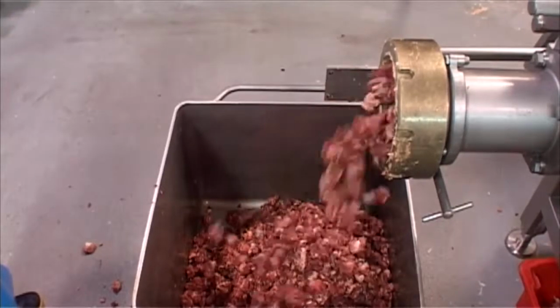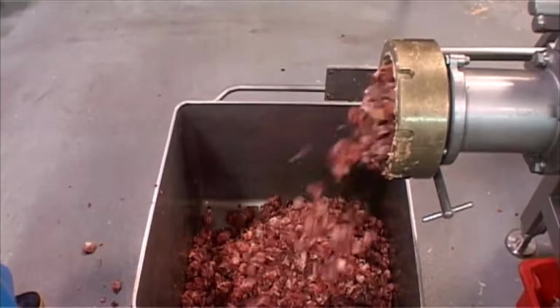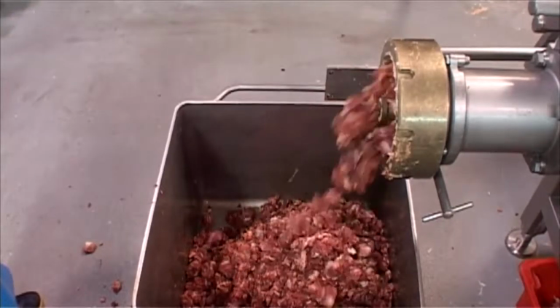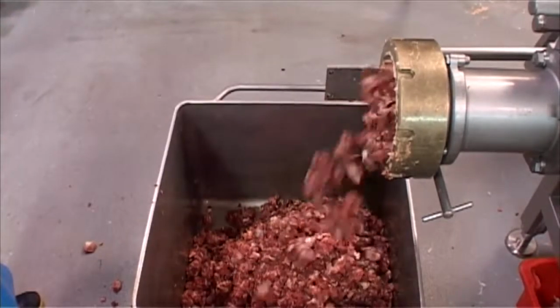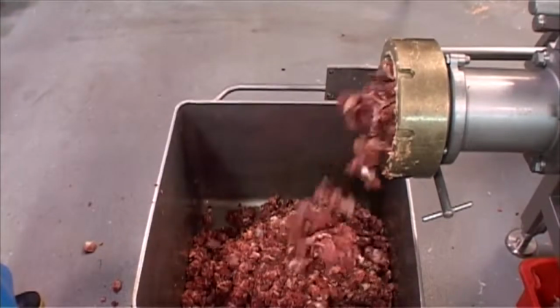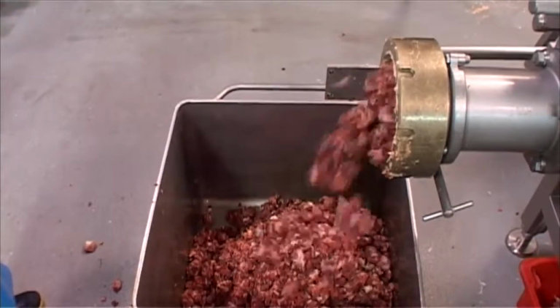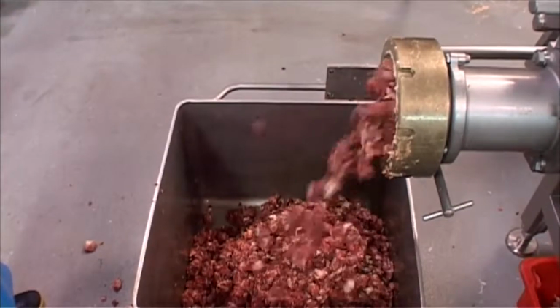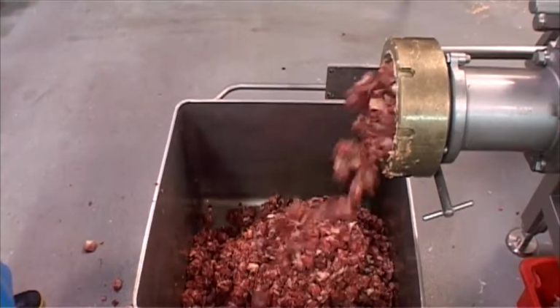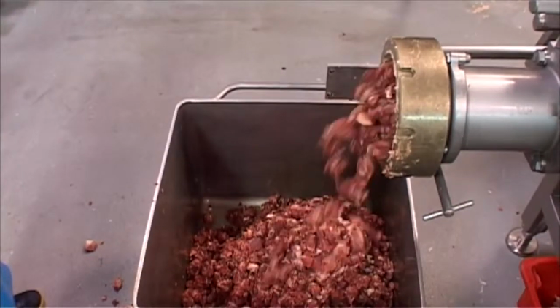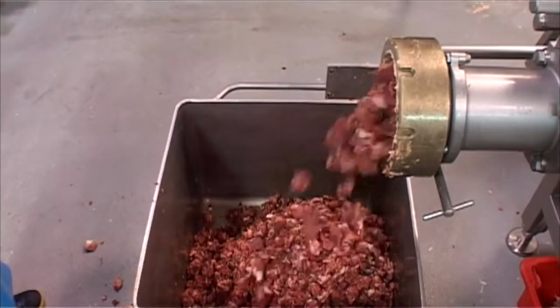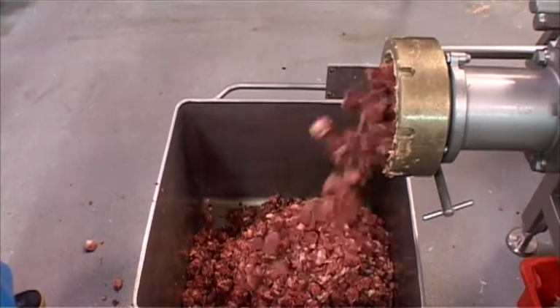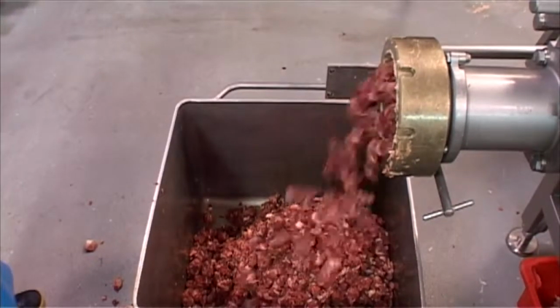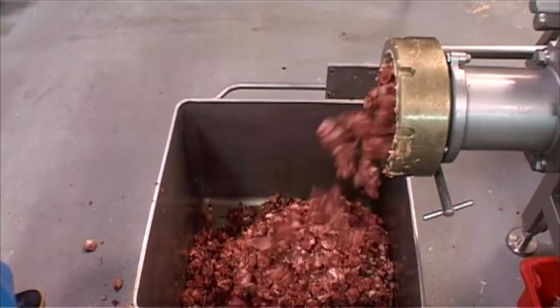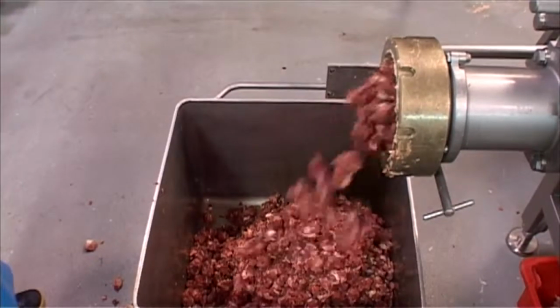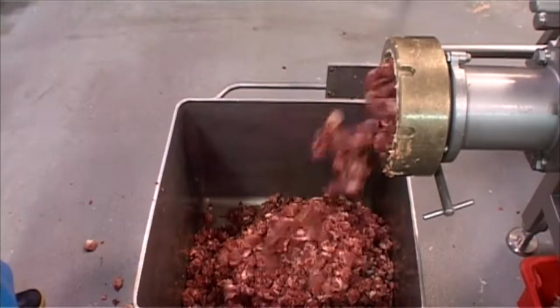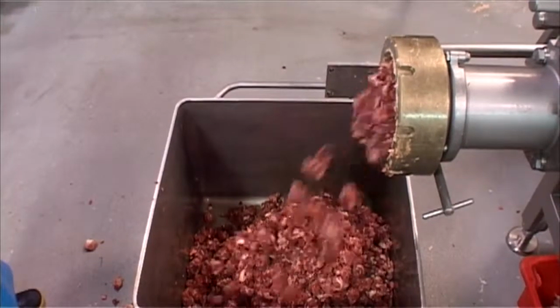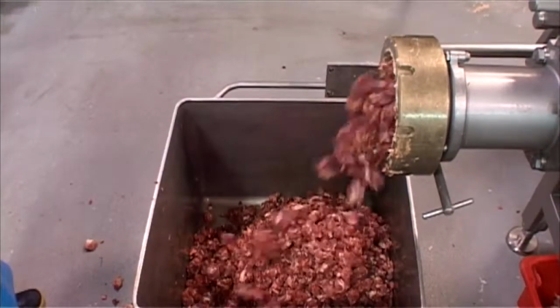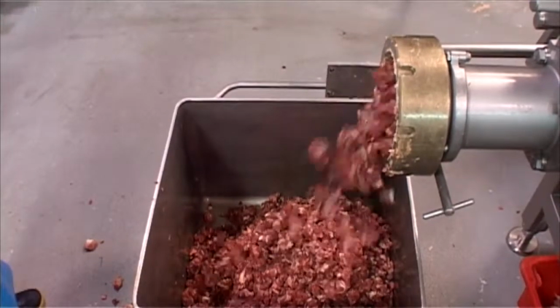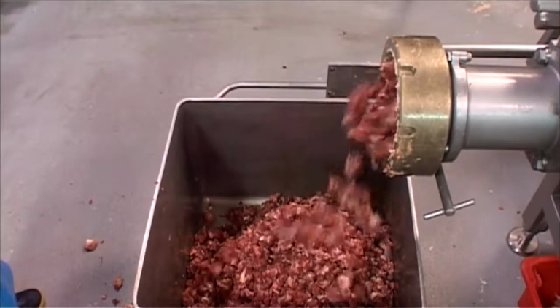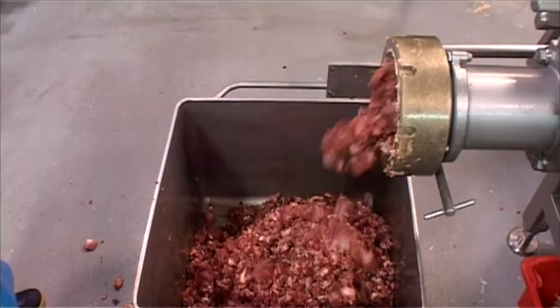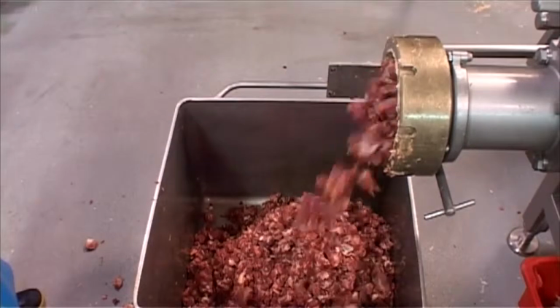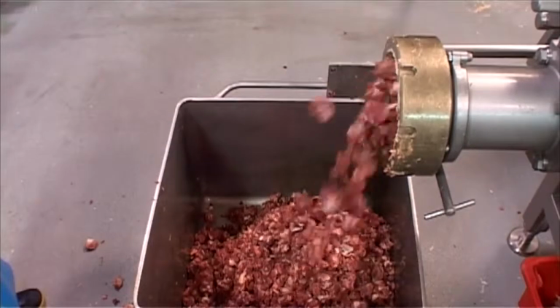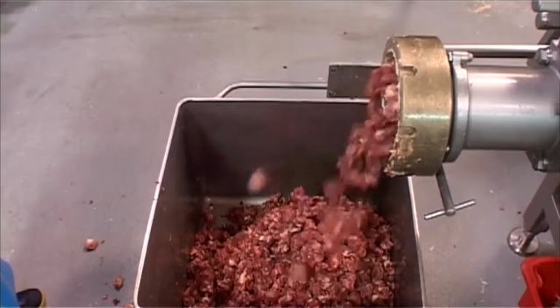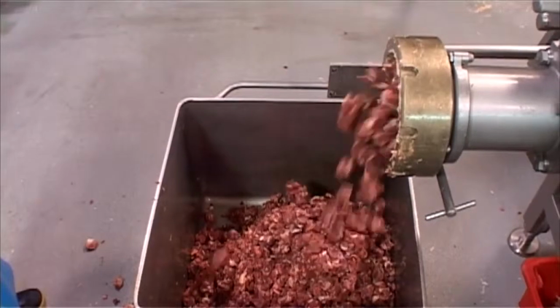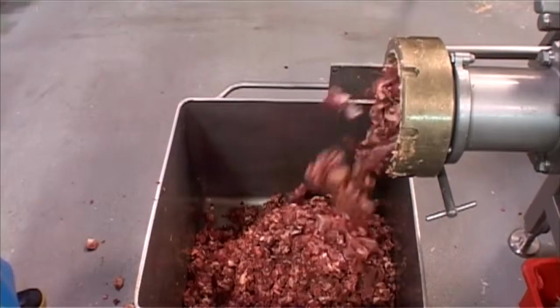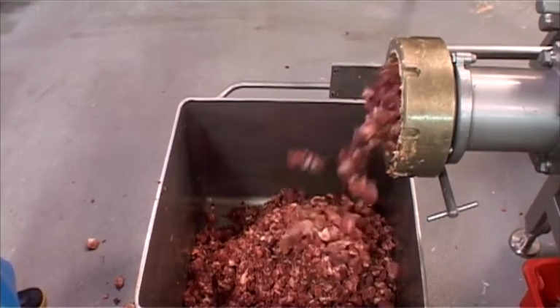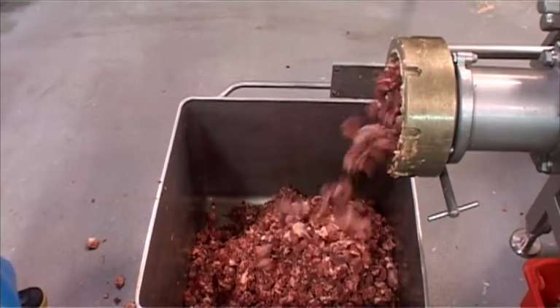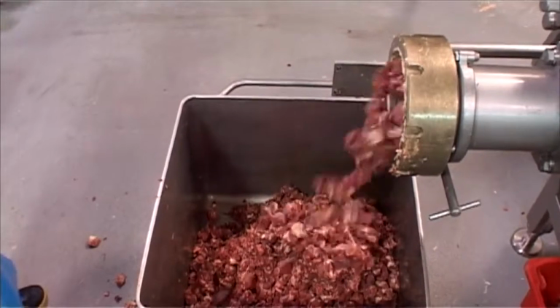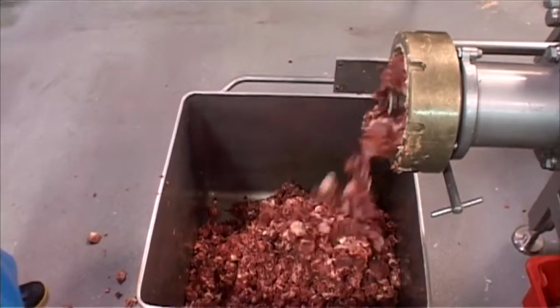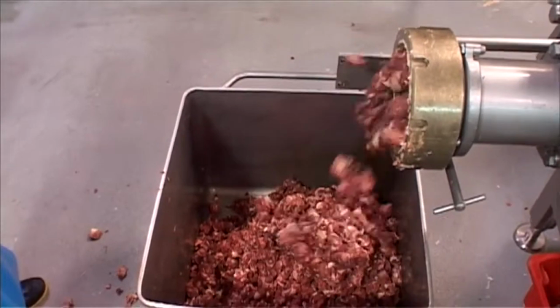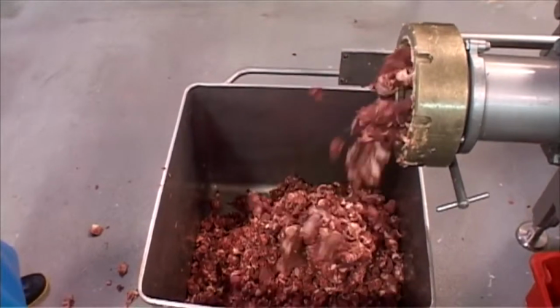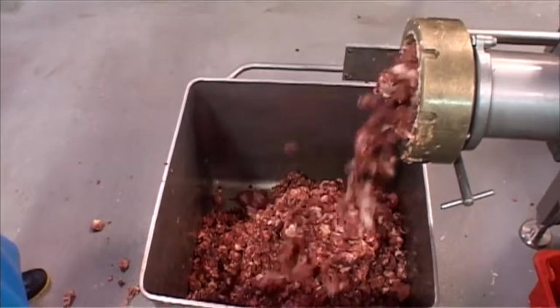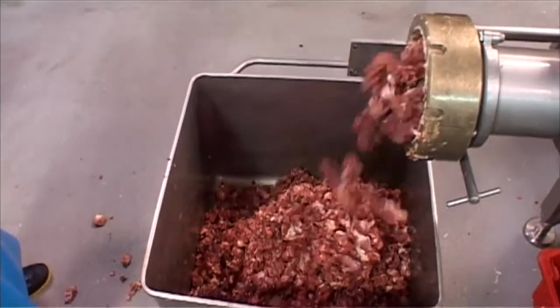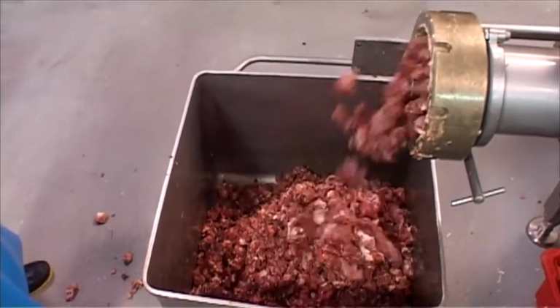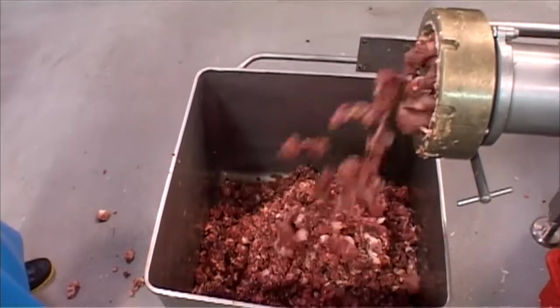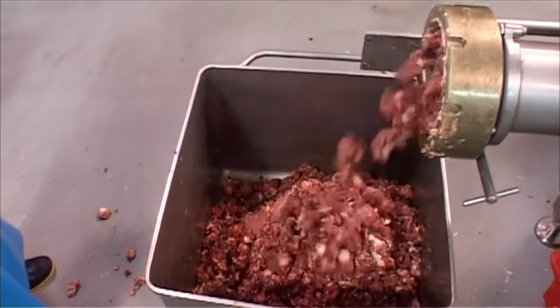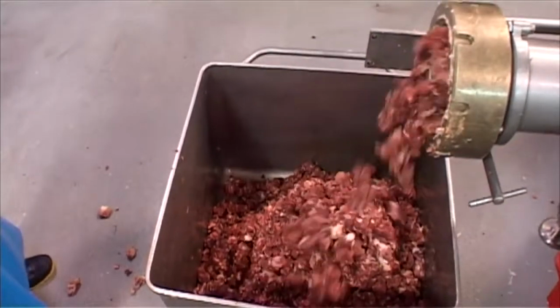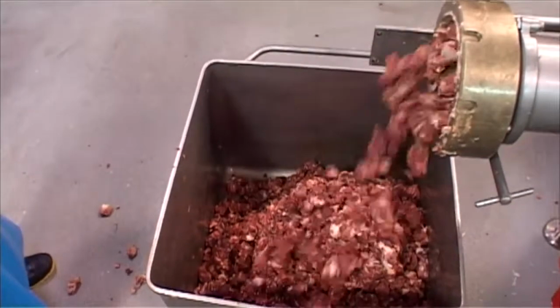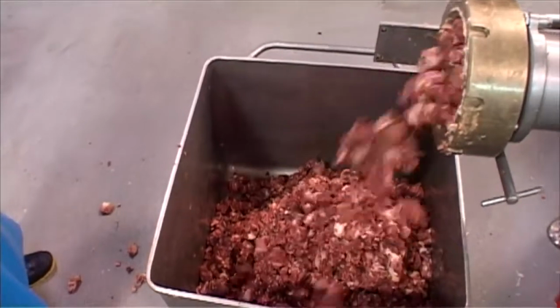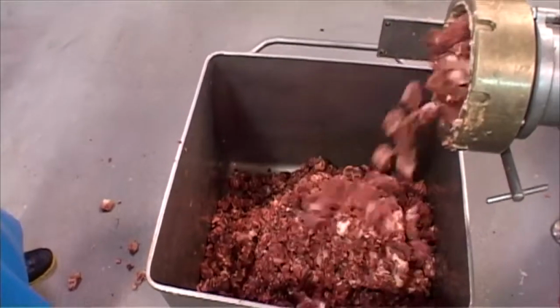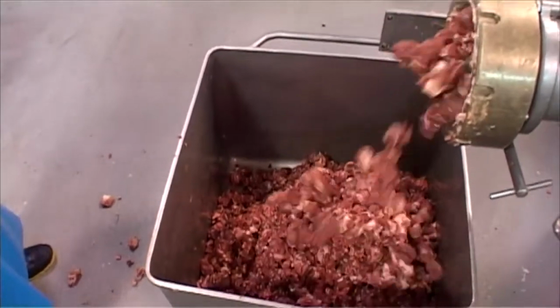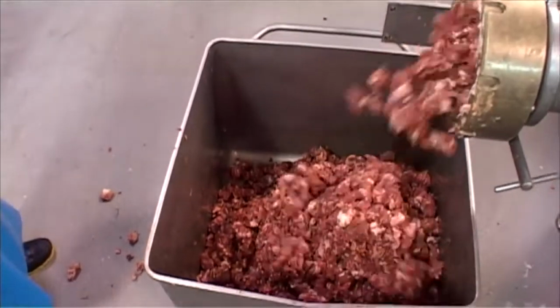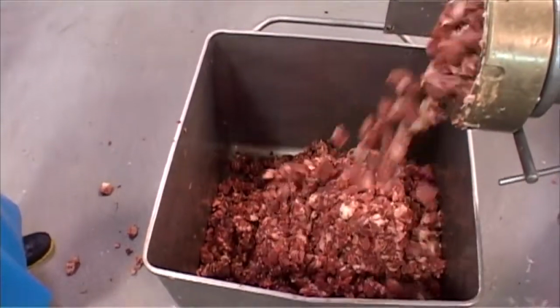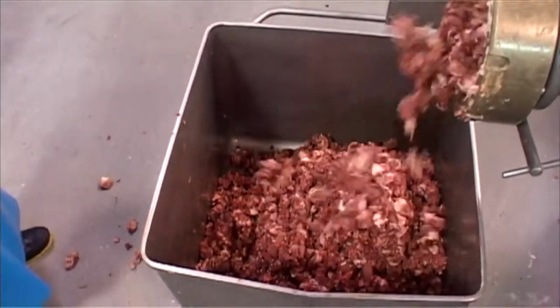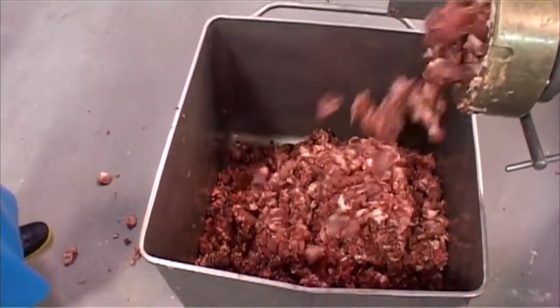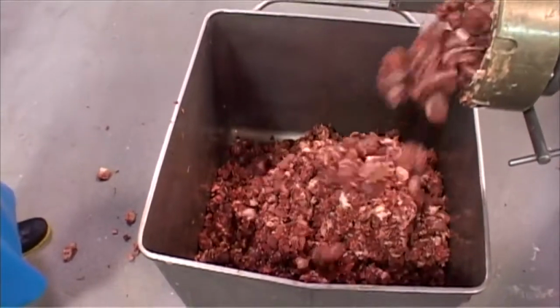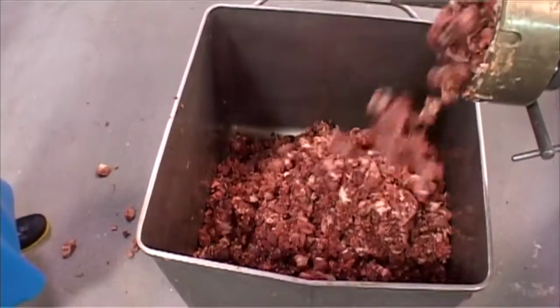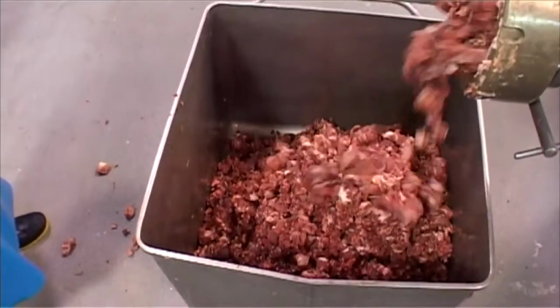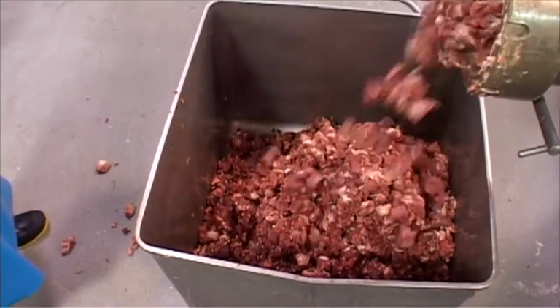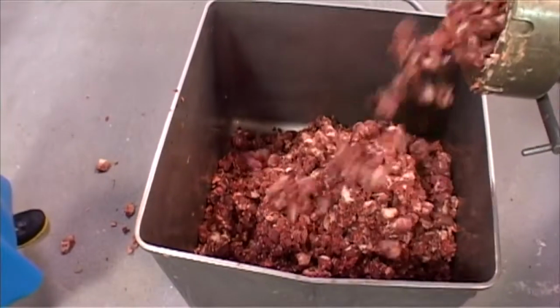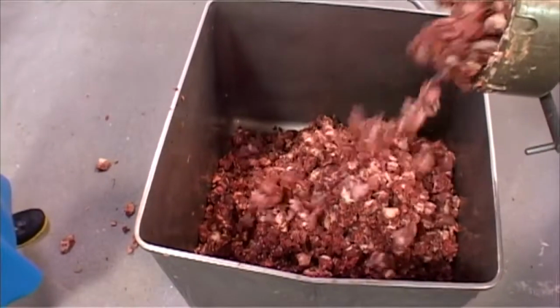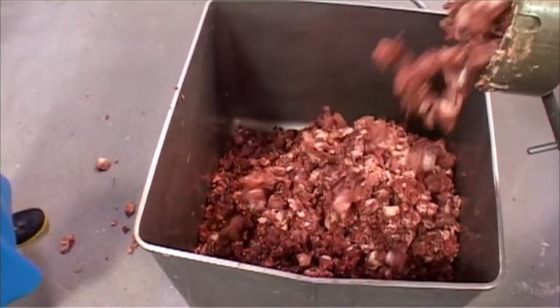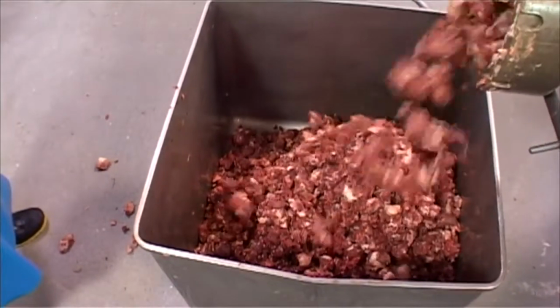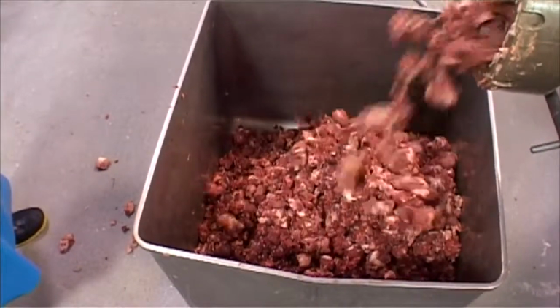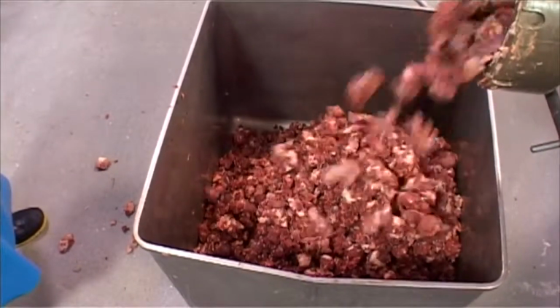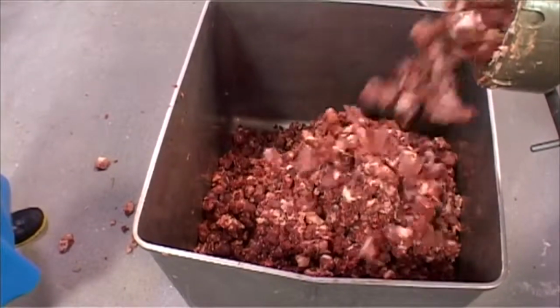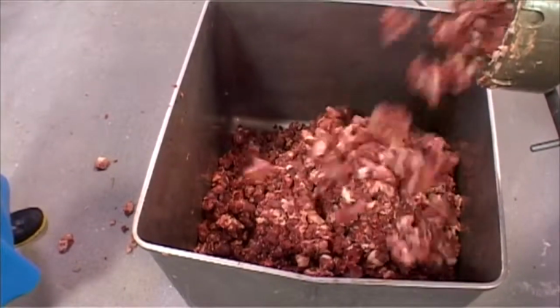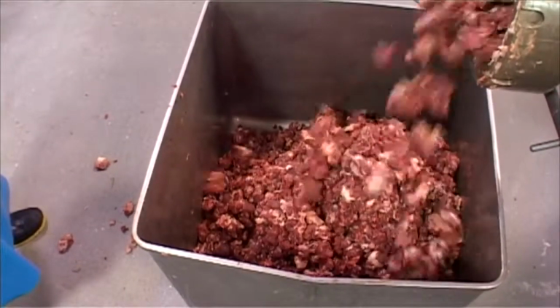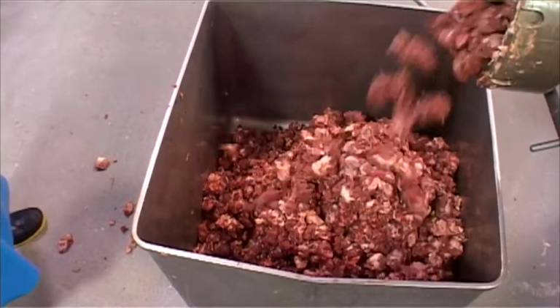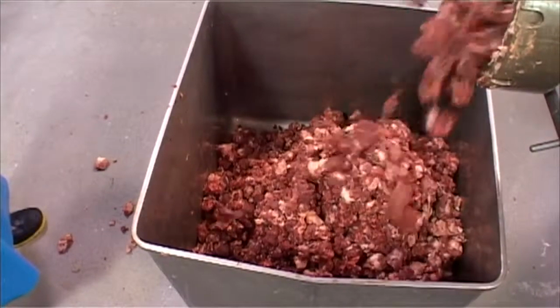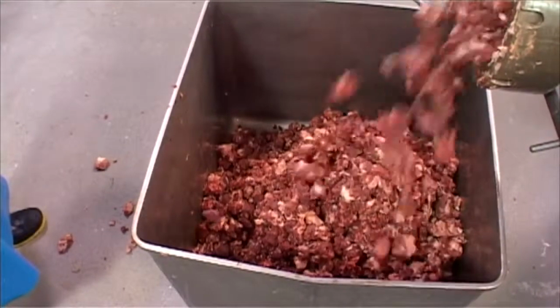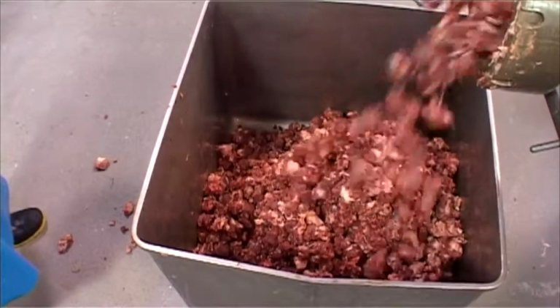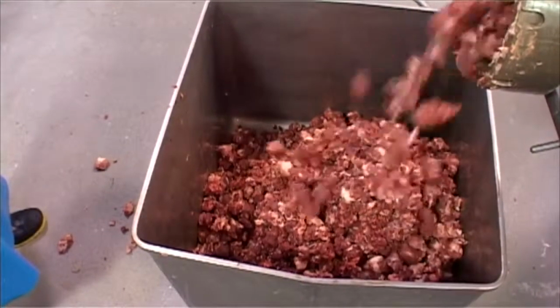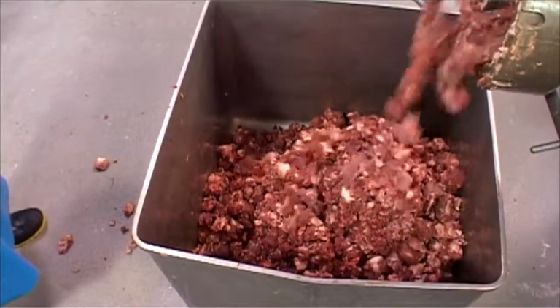When the mince cycle starts, the large transfer screw — which is controlled by a variable speed drive — forces the product into a conventional feed screw.